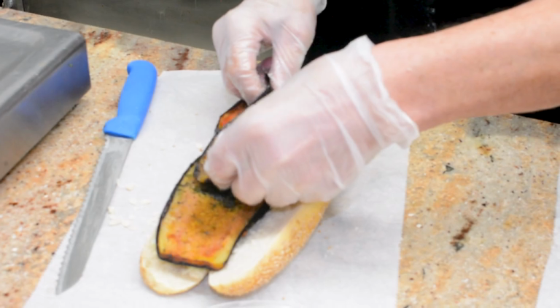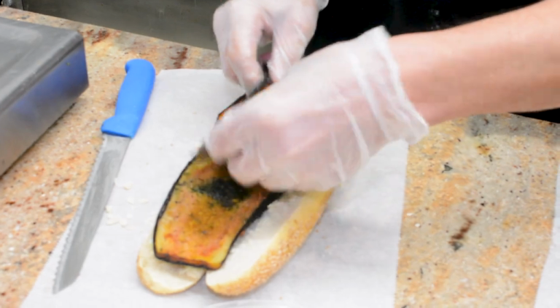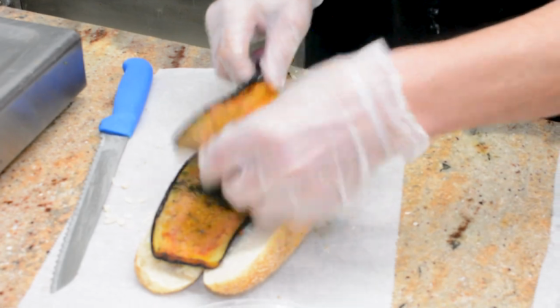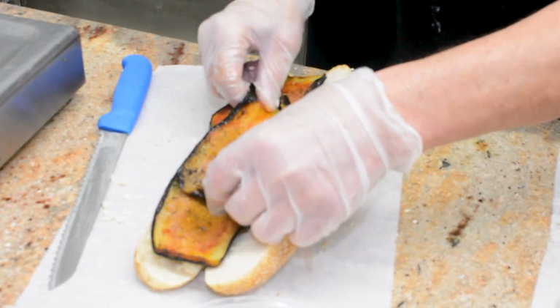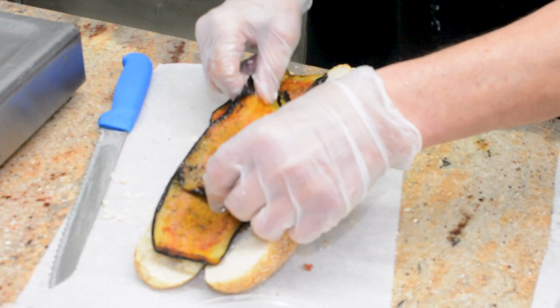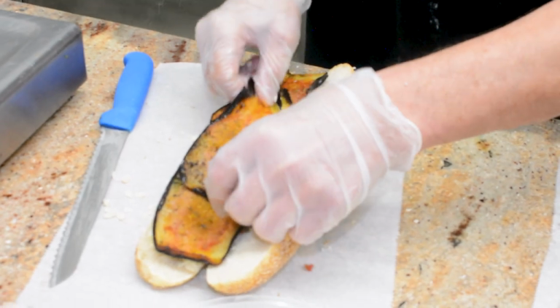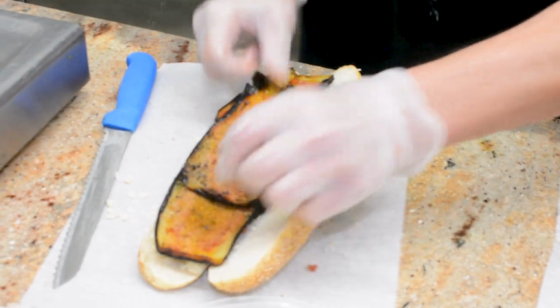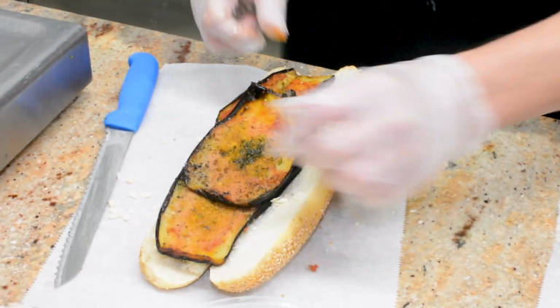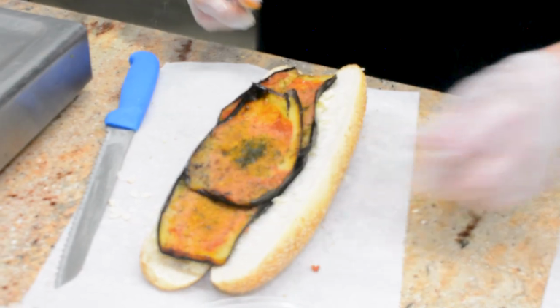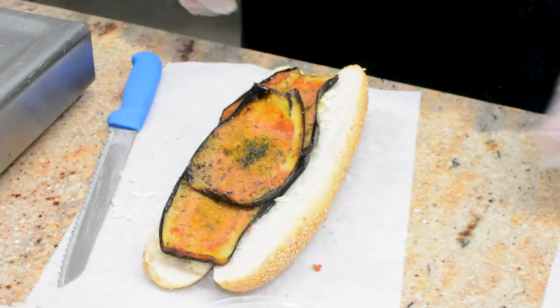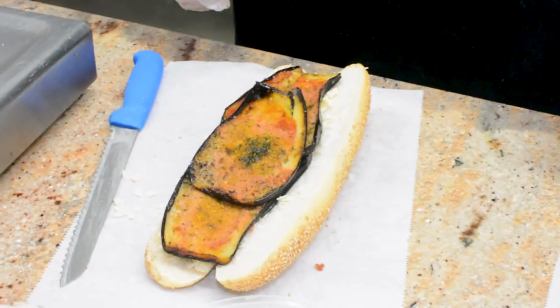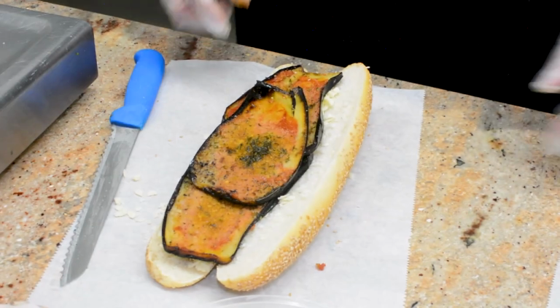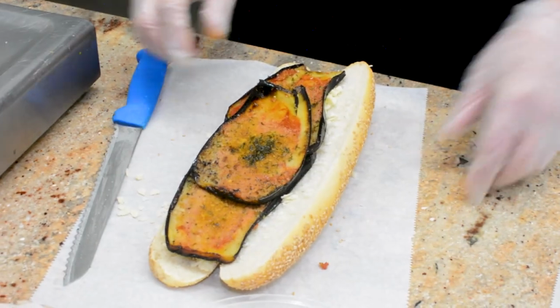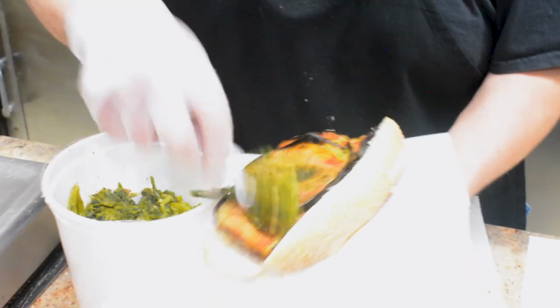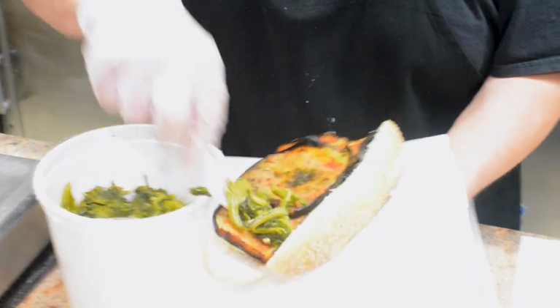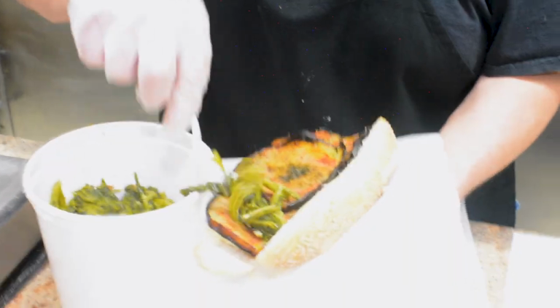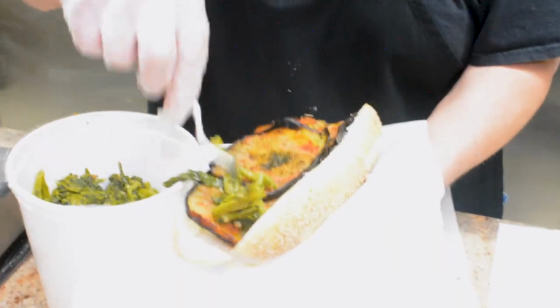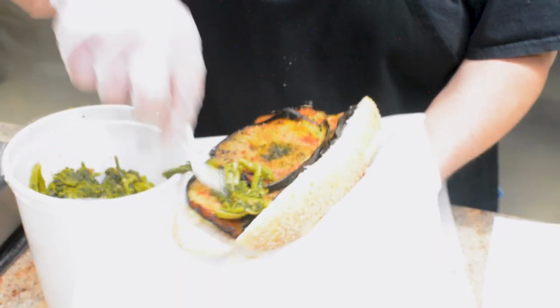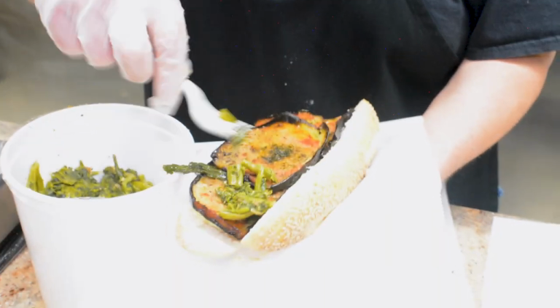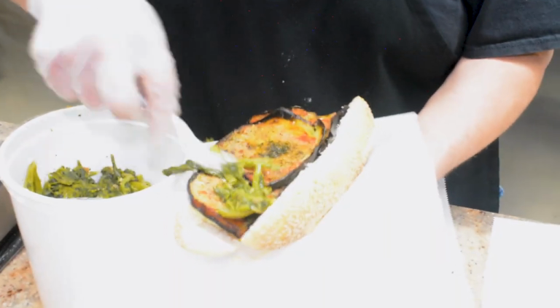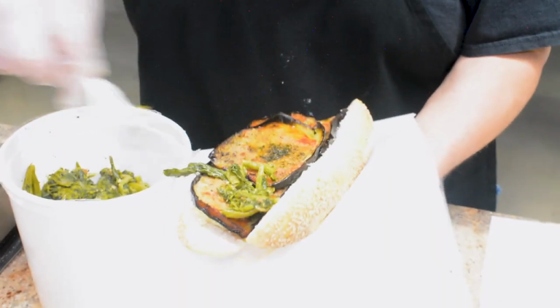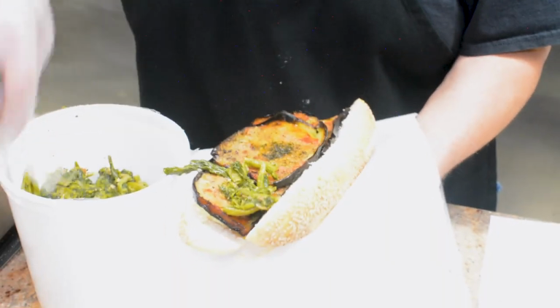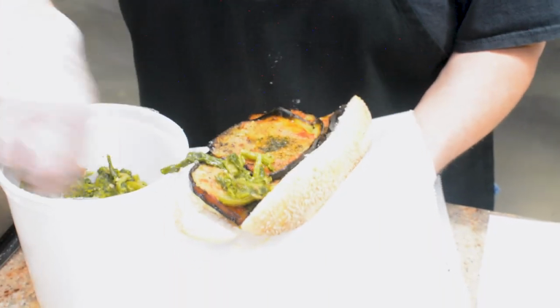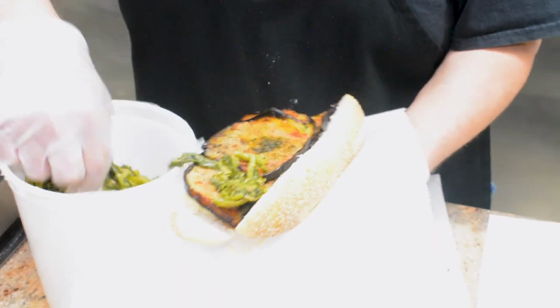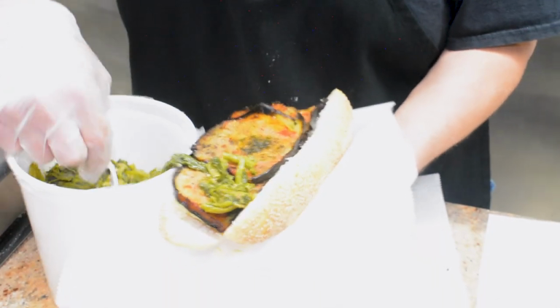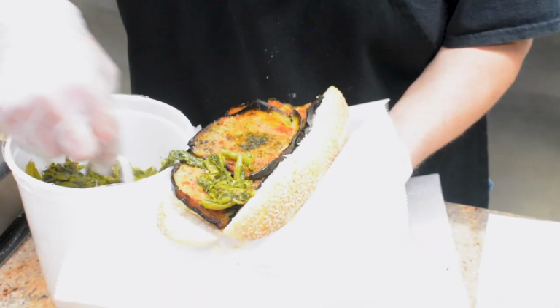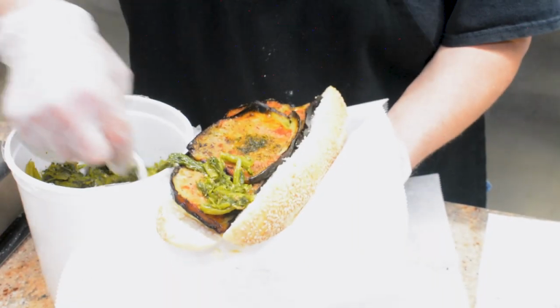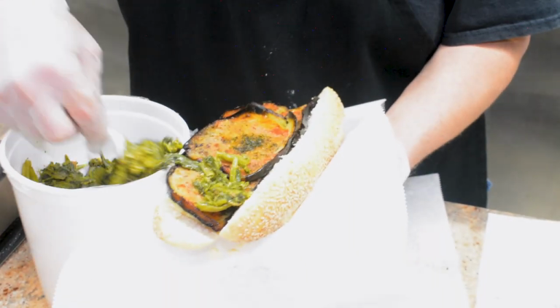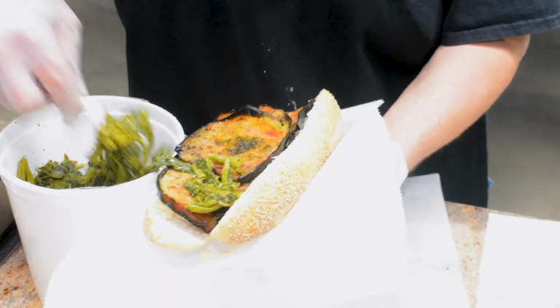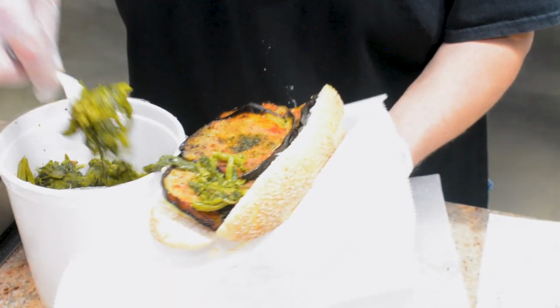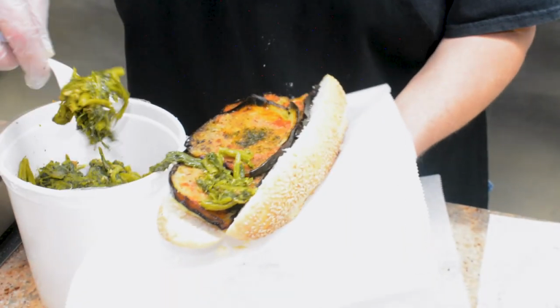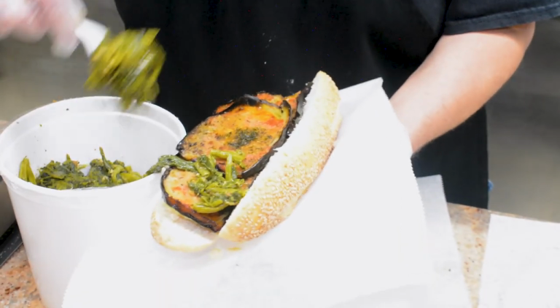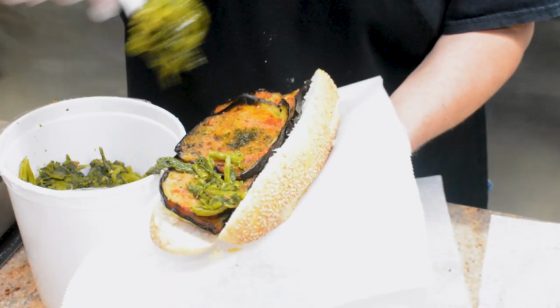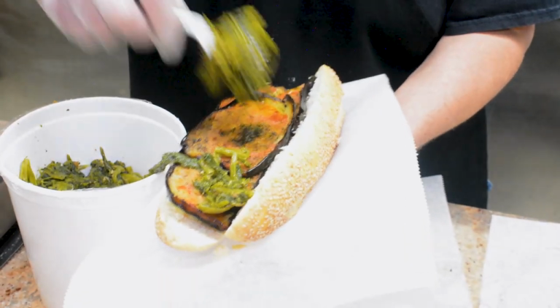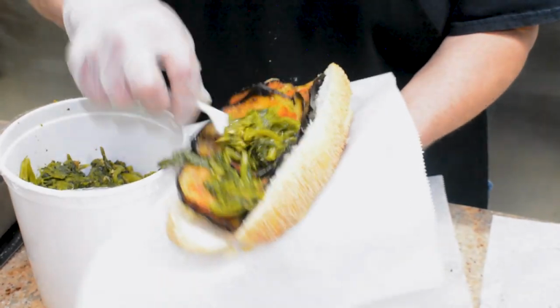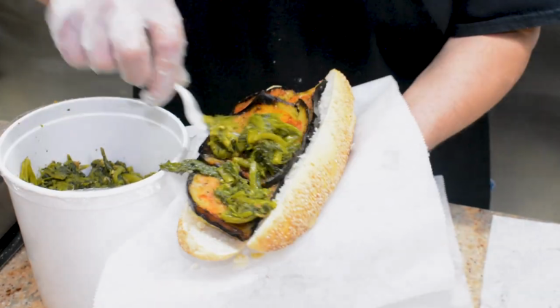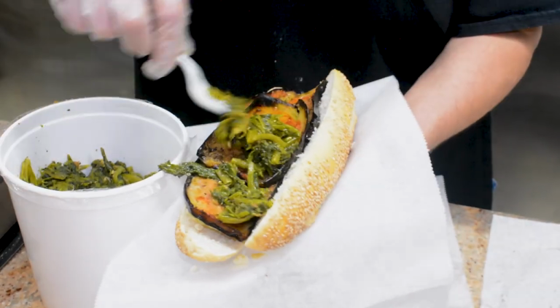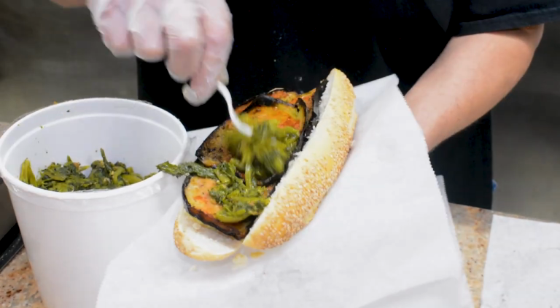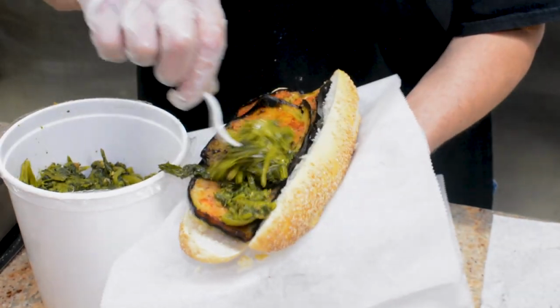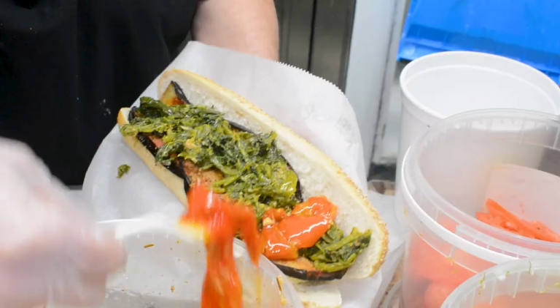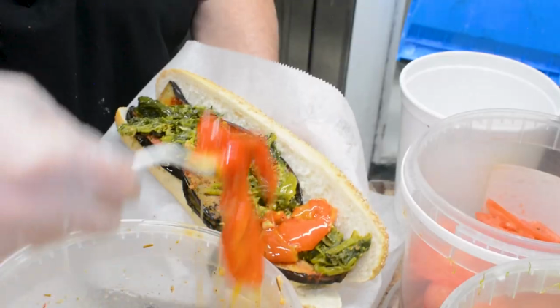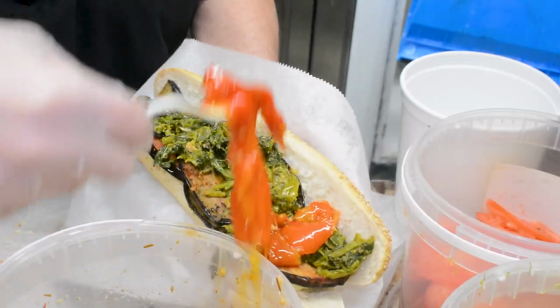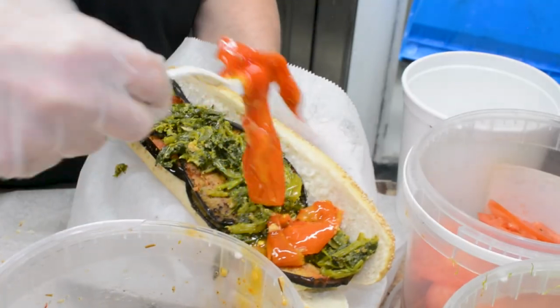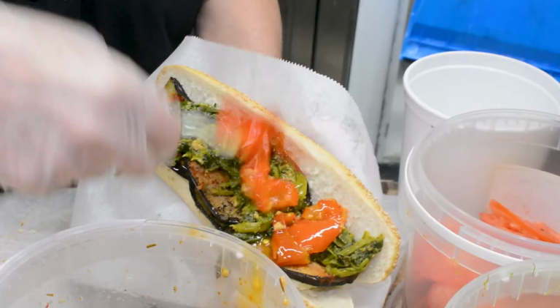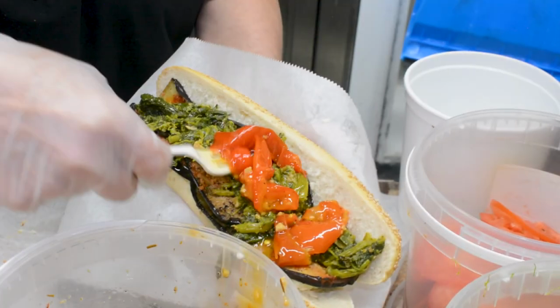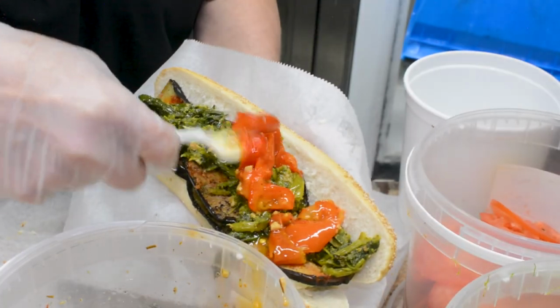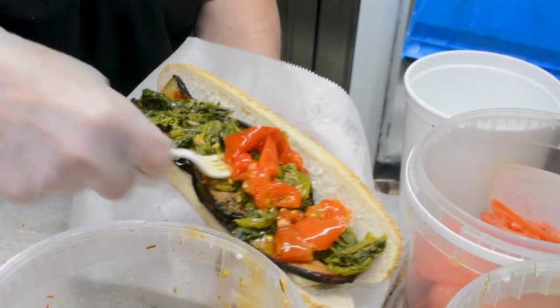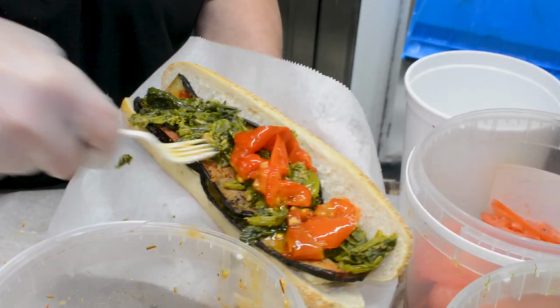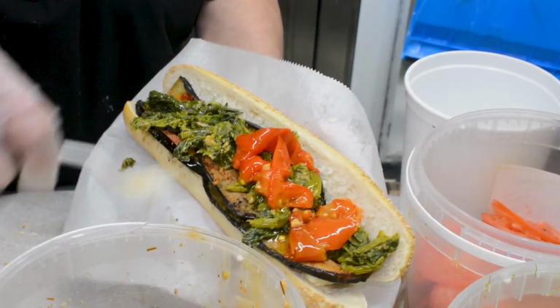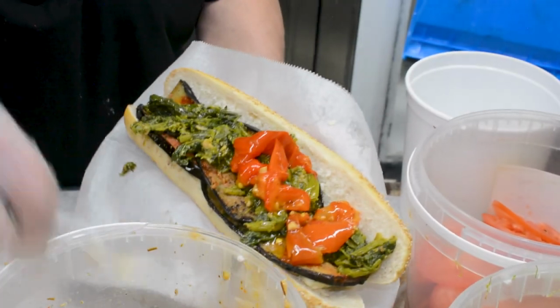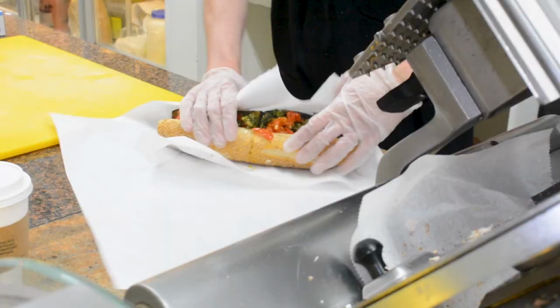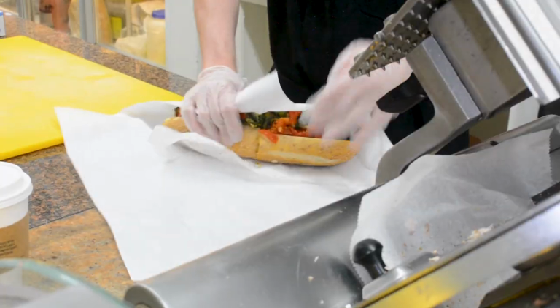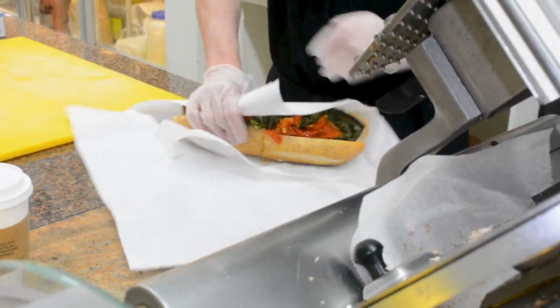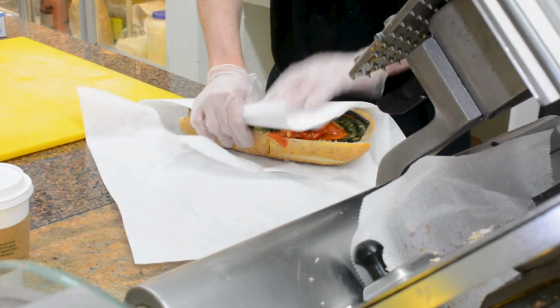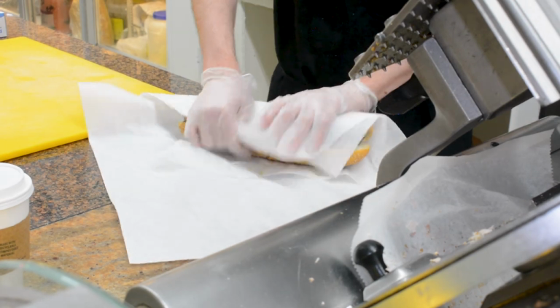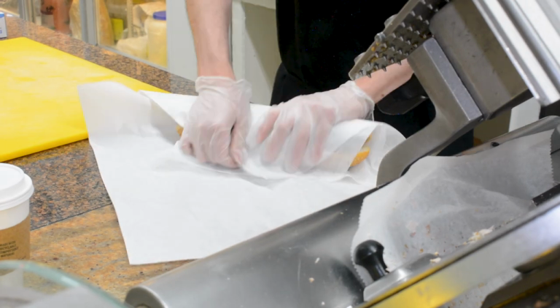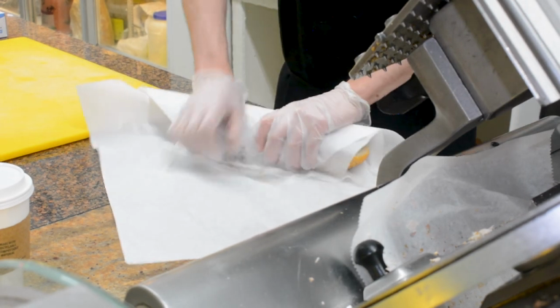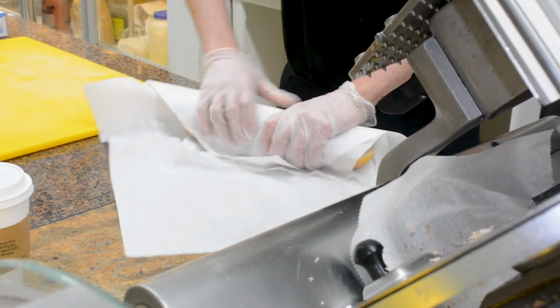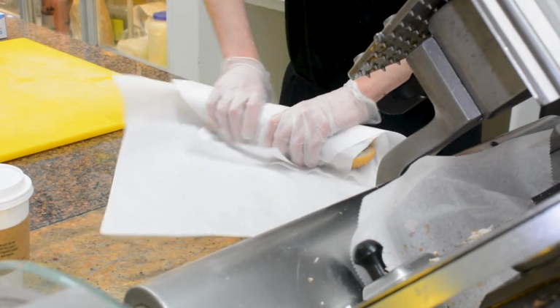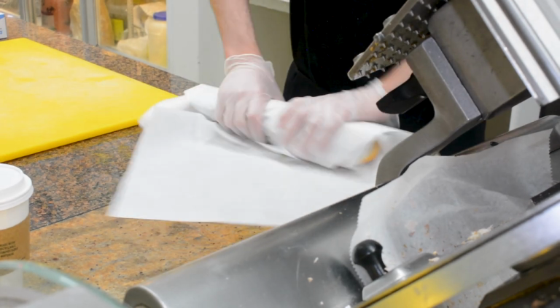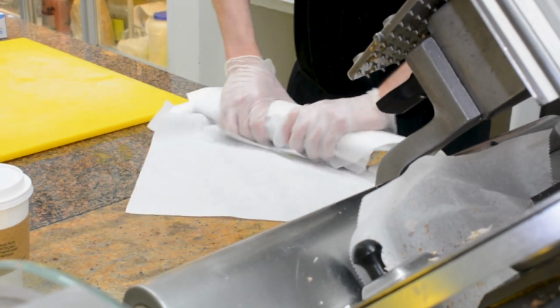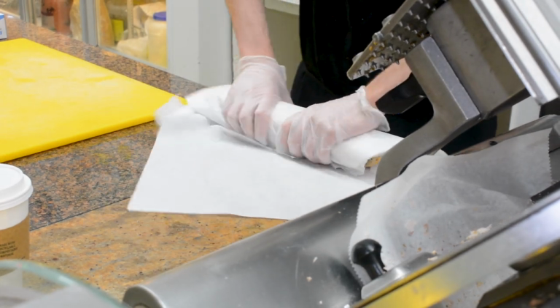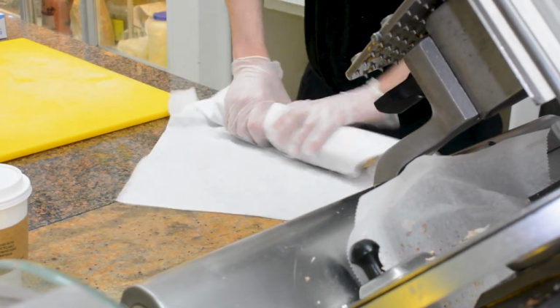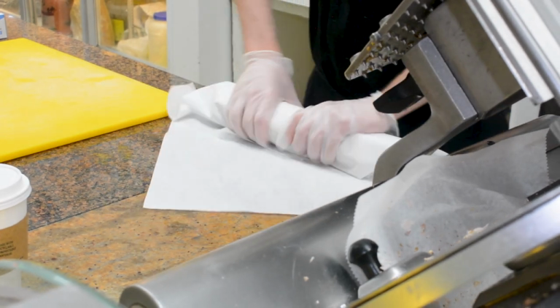On the veggie sandwich, we have eggplant, sautéed broccoli rabe, and then we got some famous roasted red peppers.